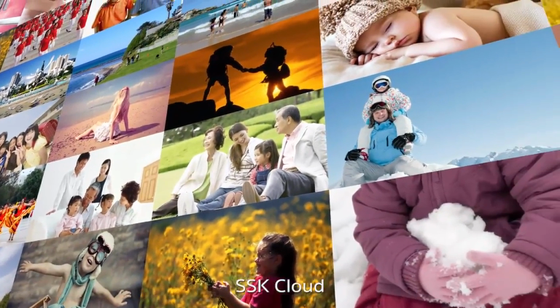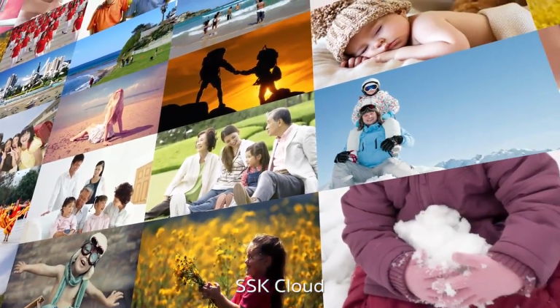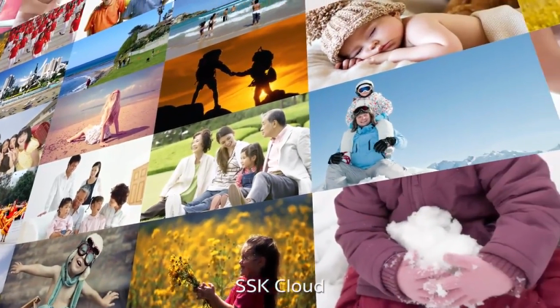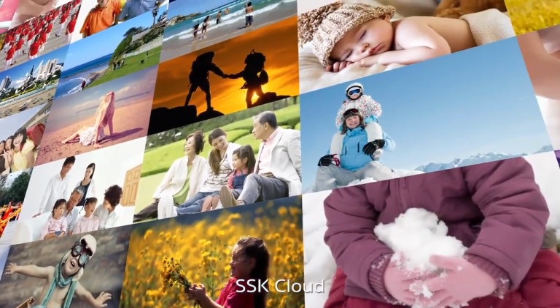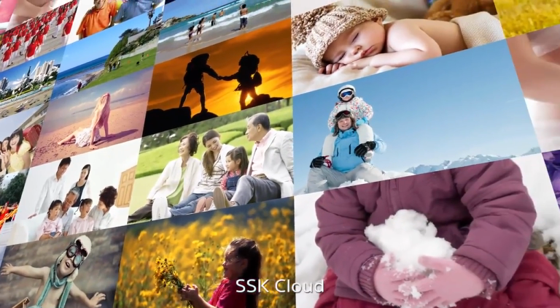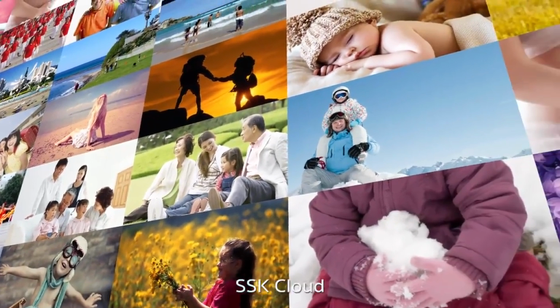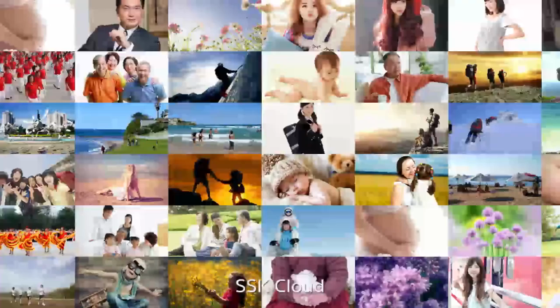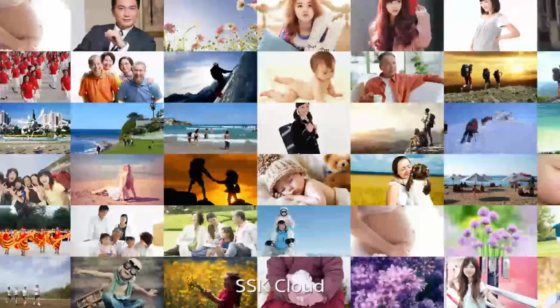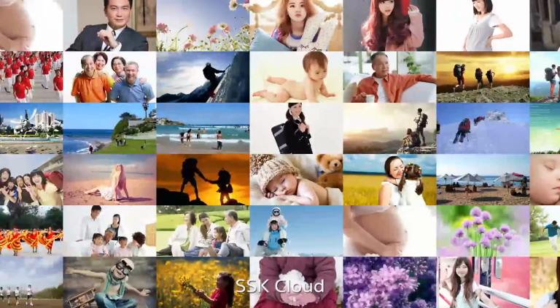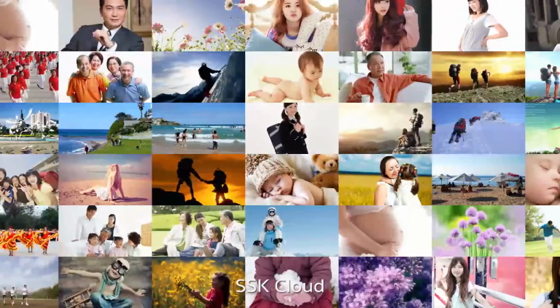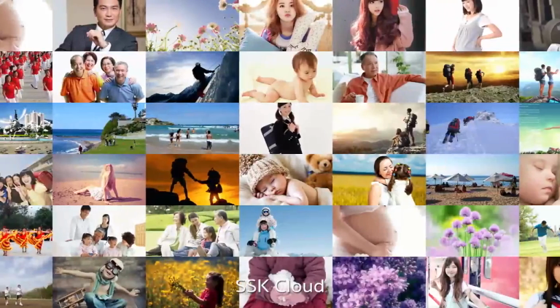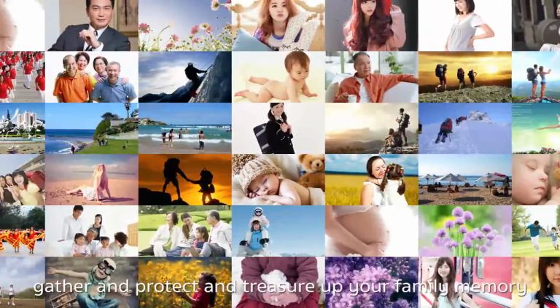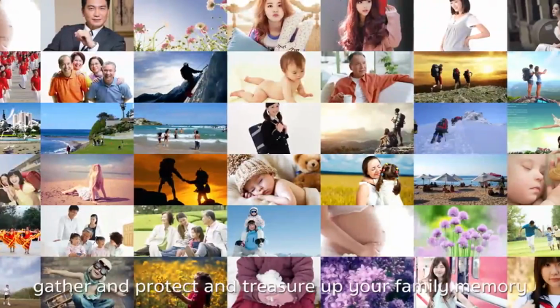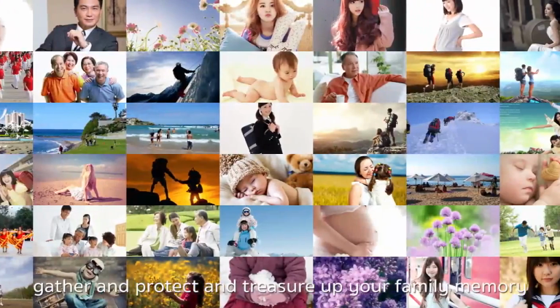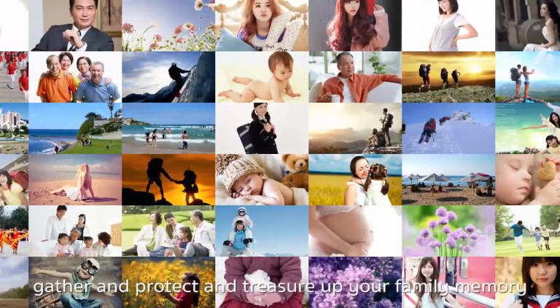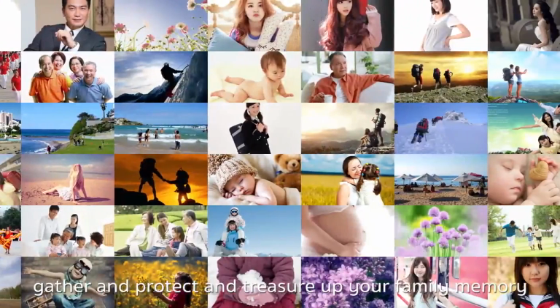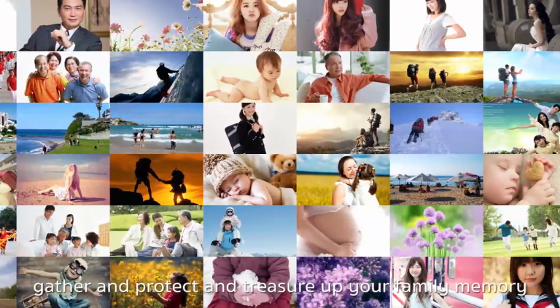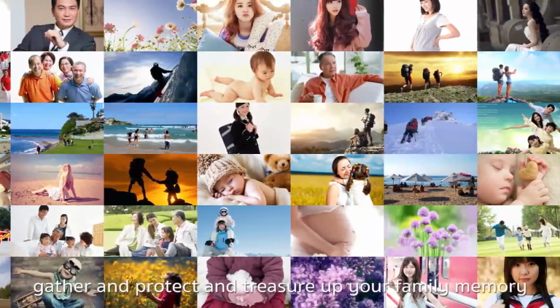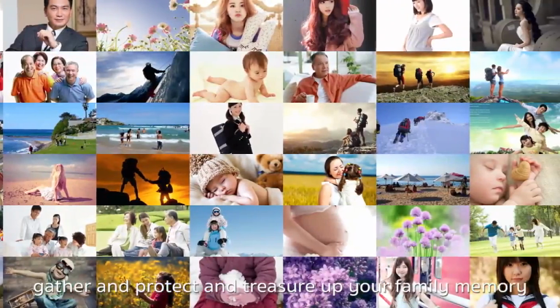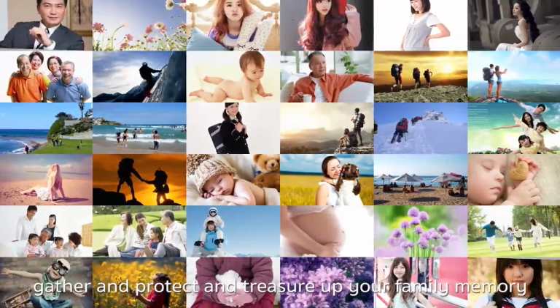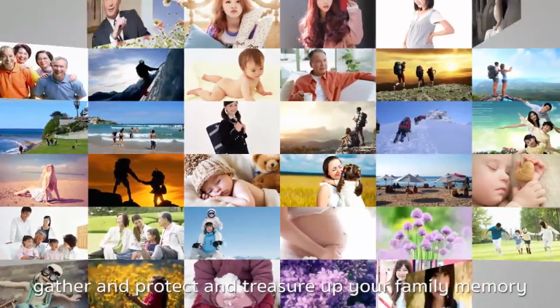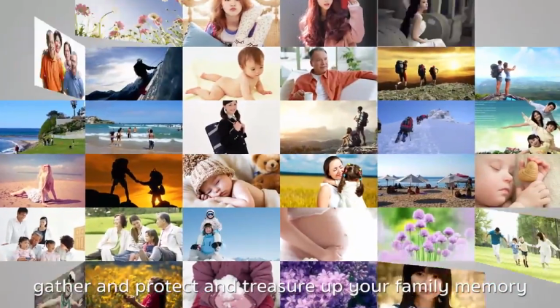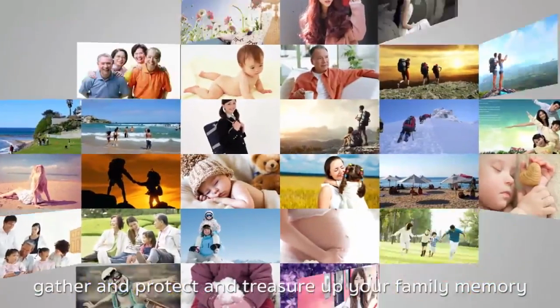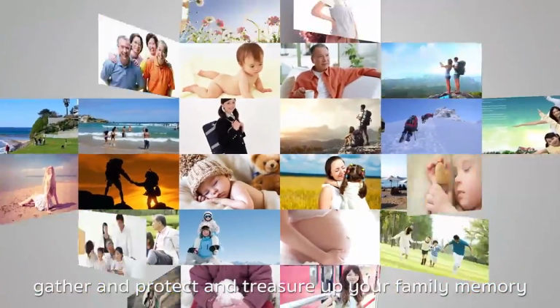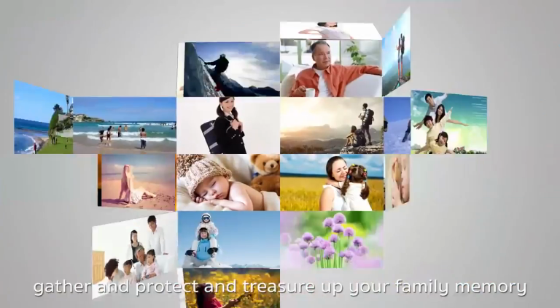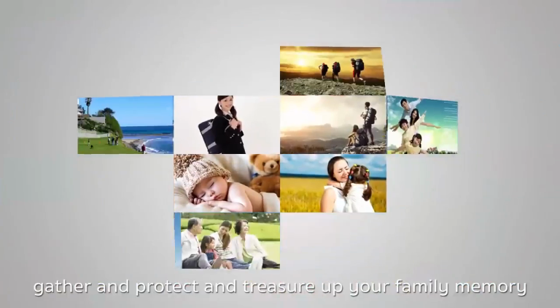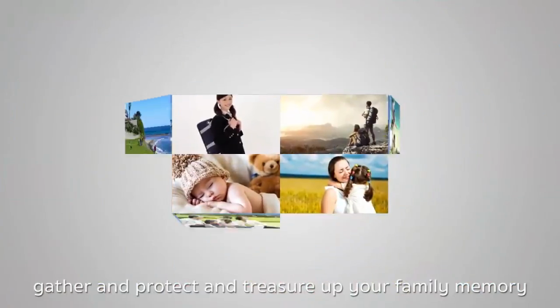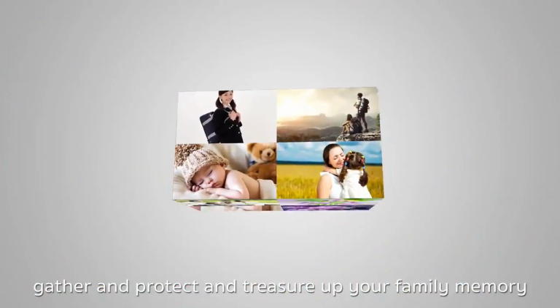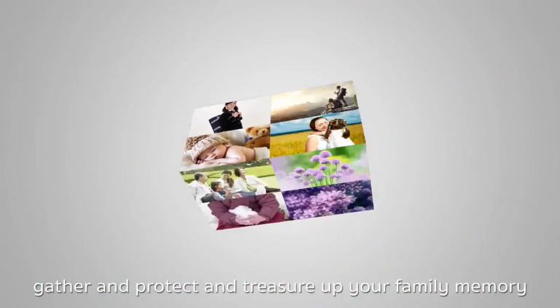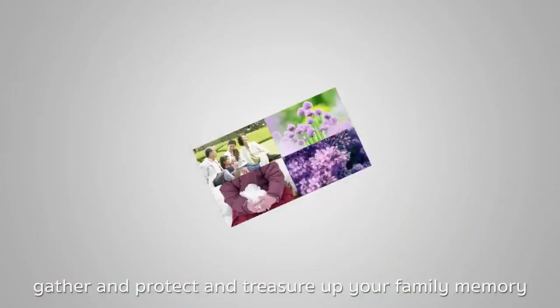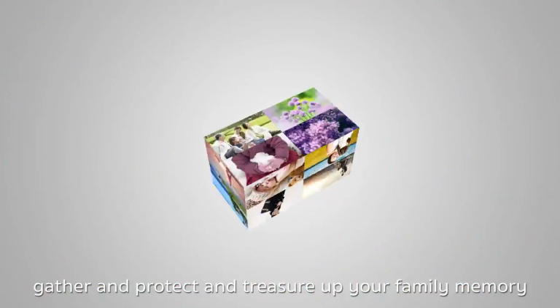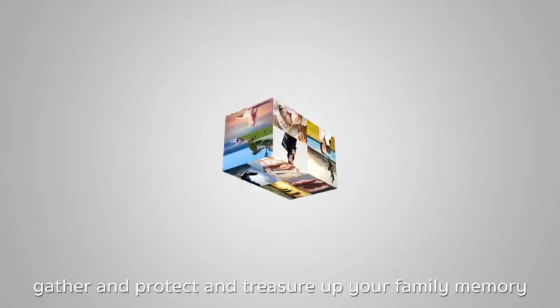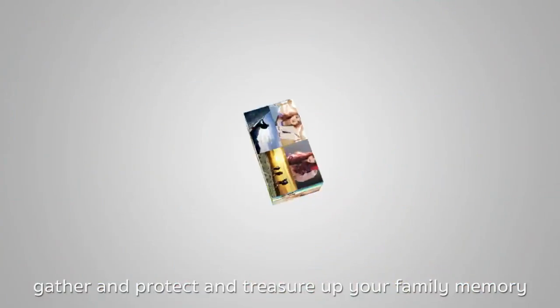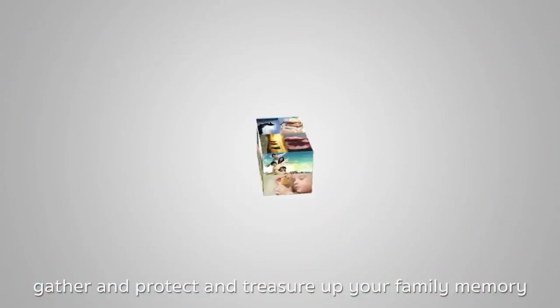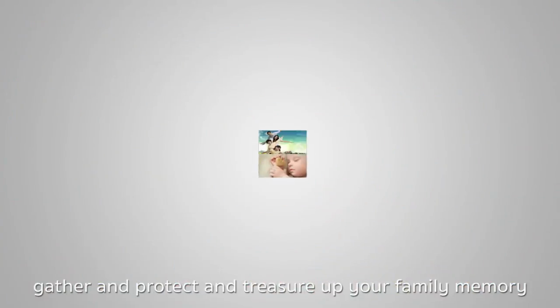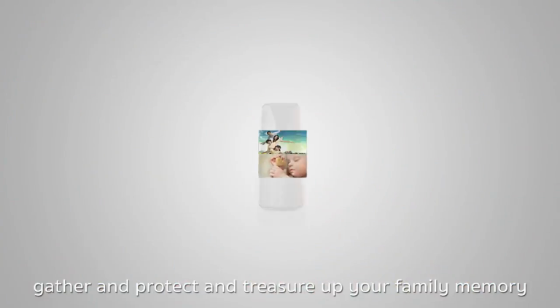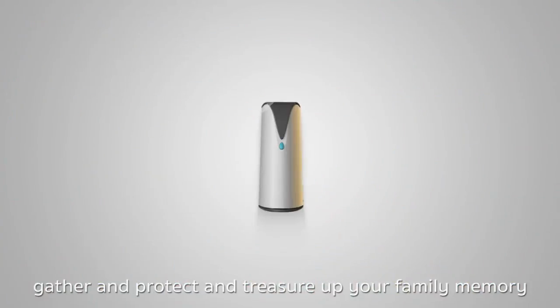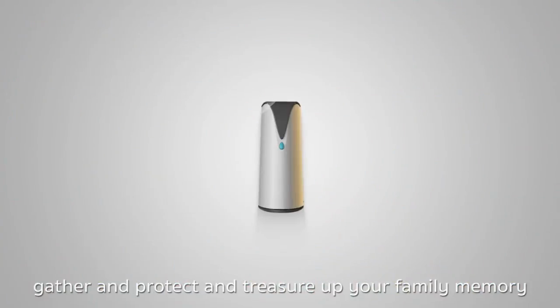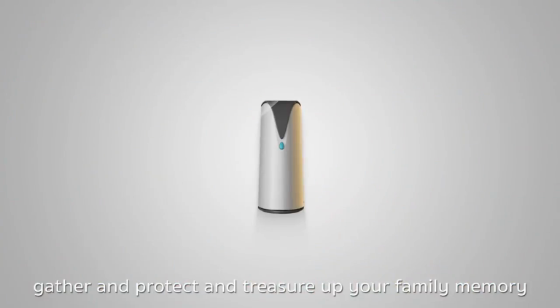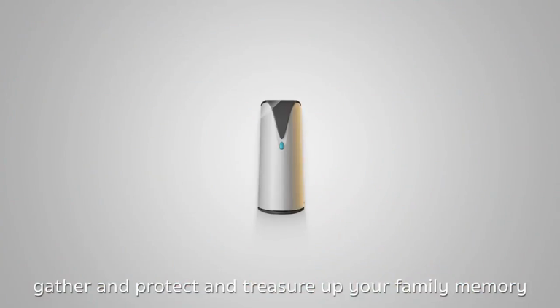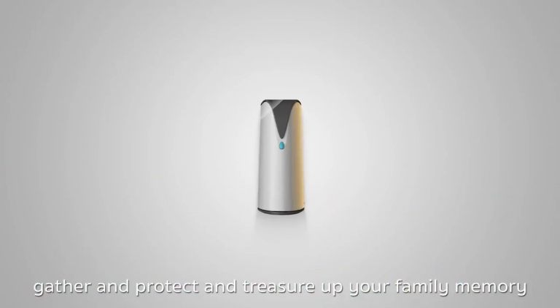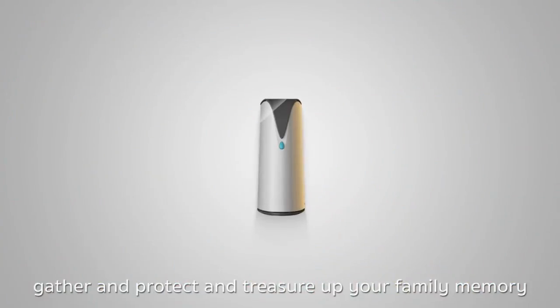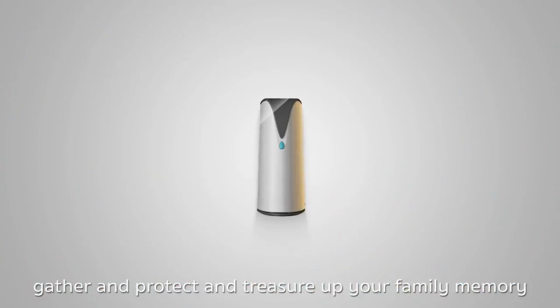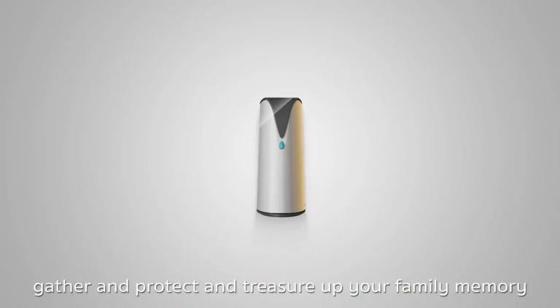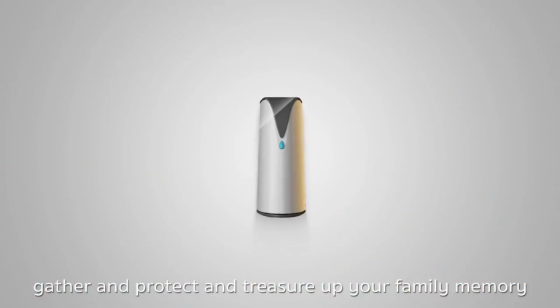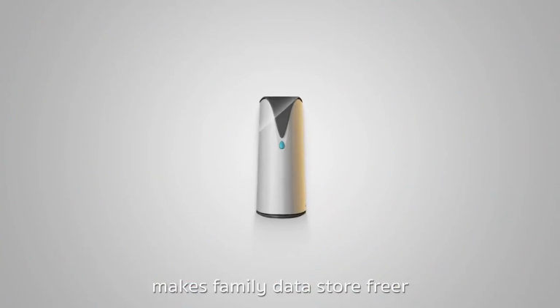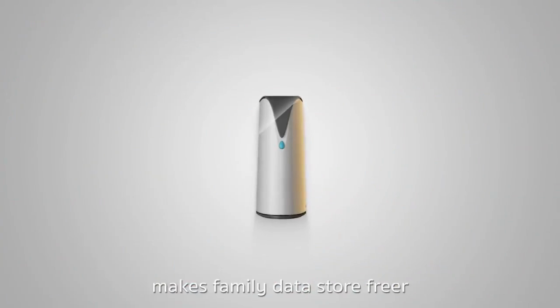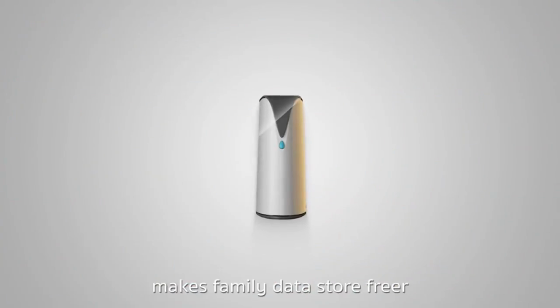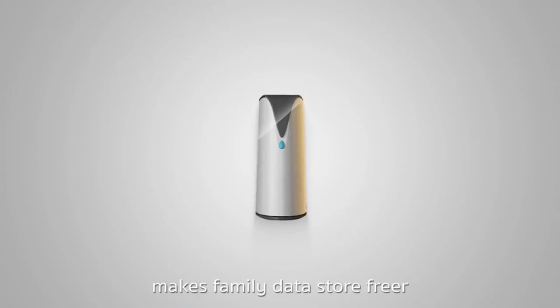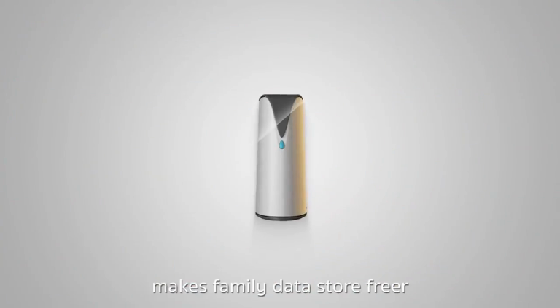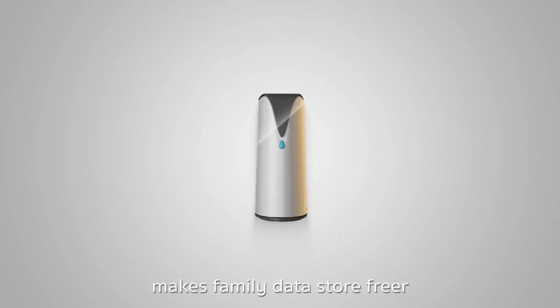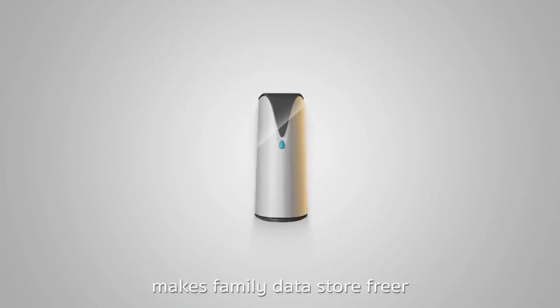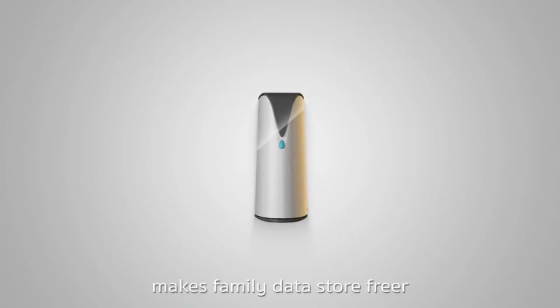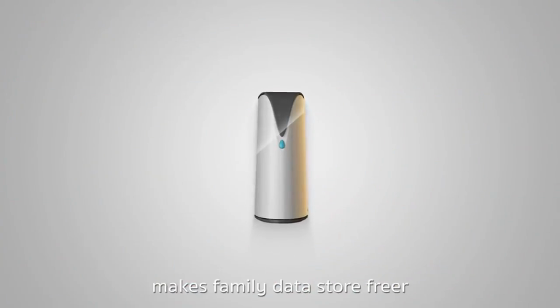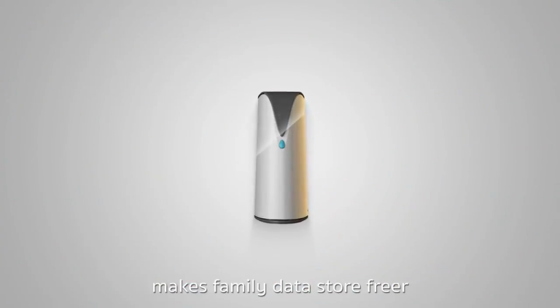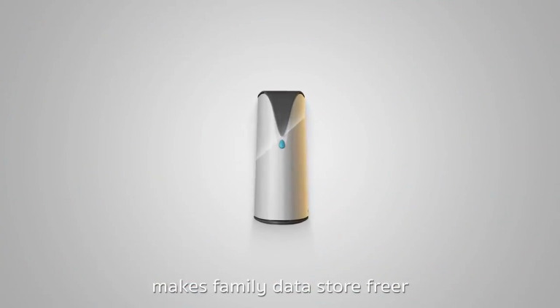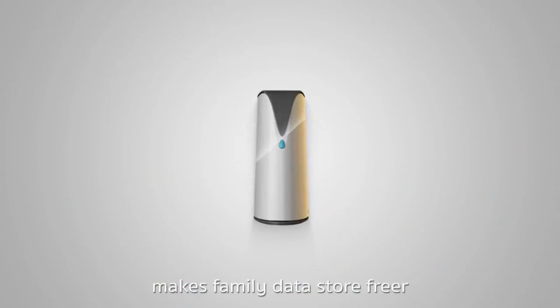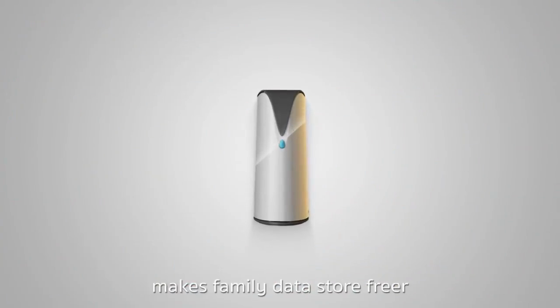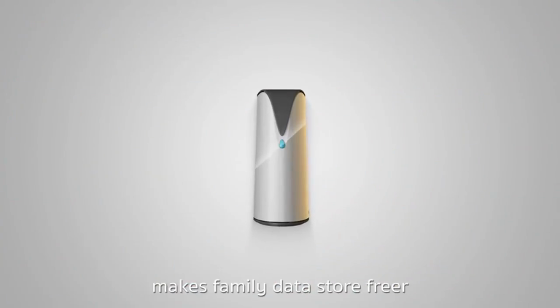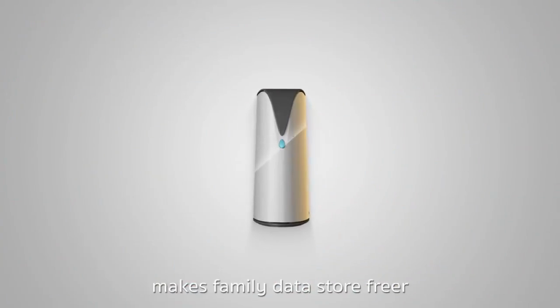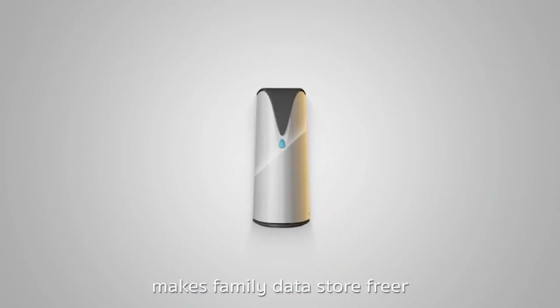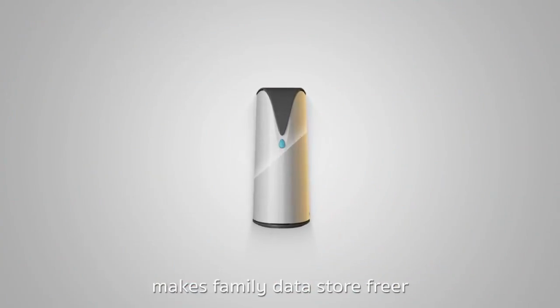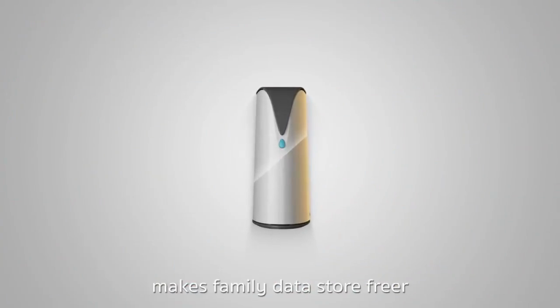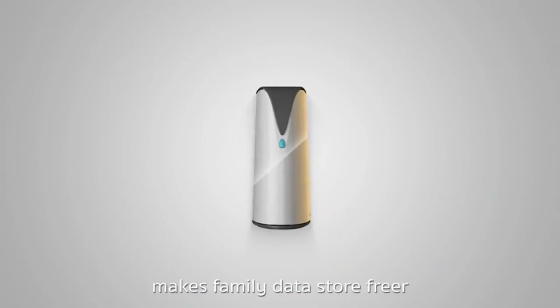SSK Cloud — gather, protect, and treasure your family memories. Makes family data storage freer.